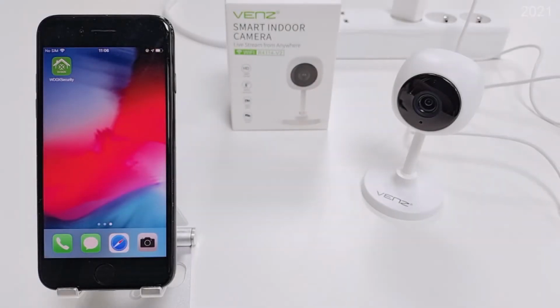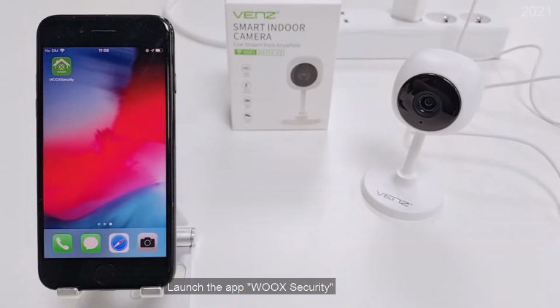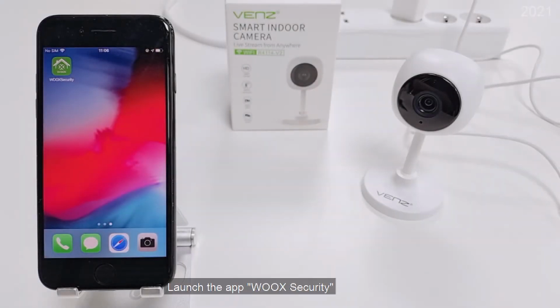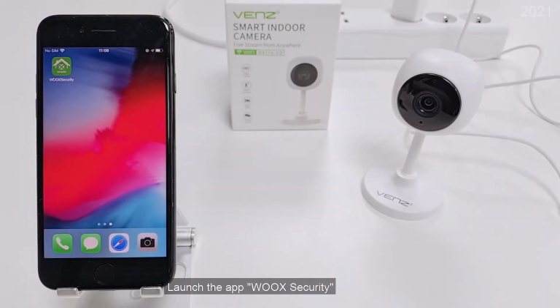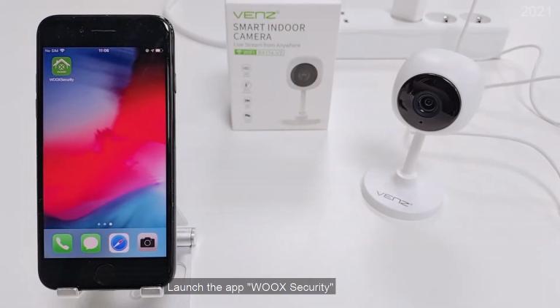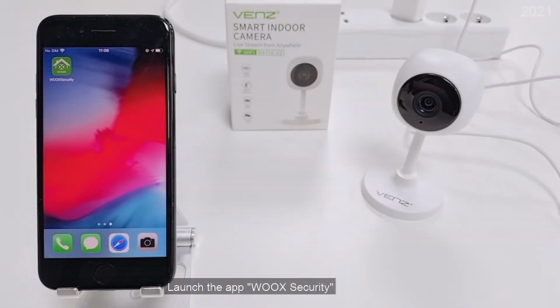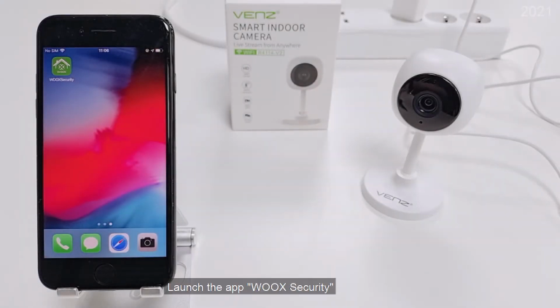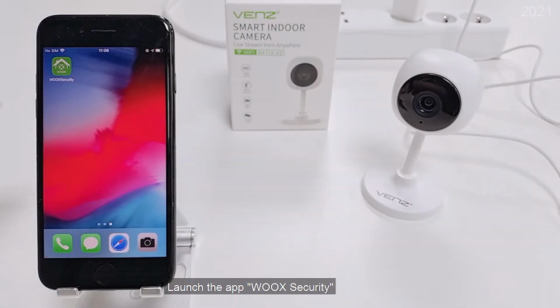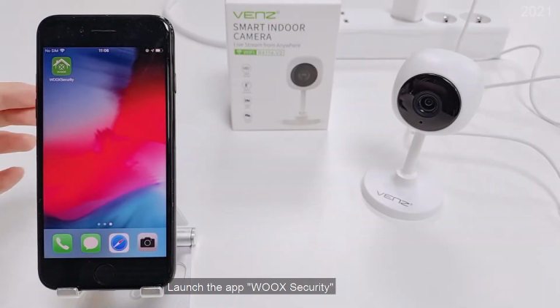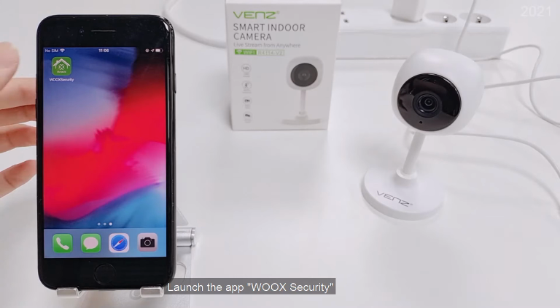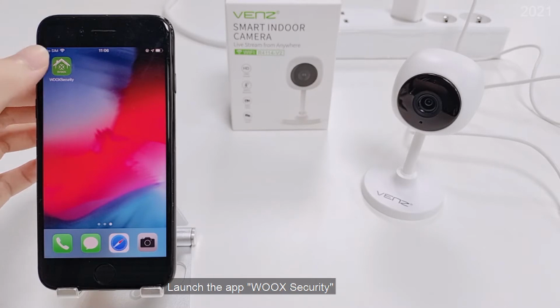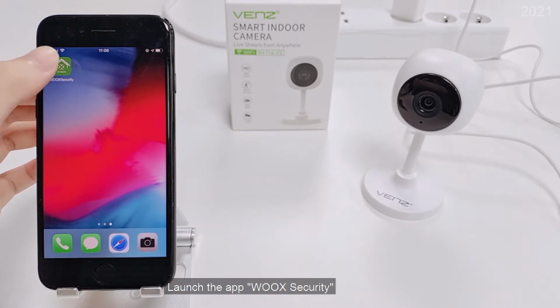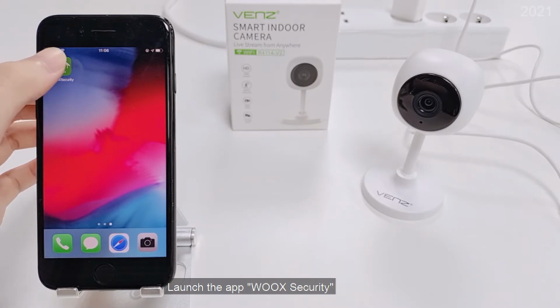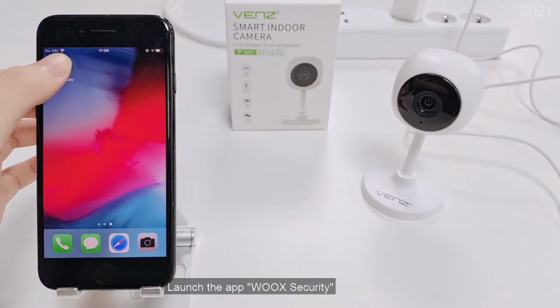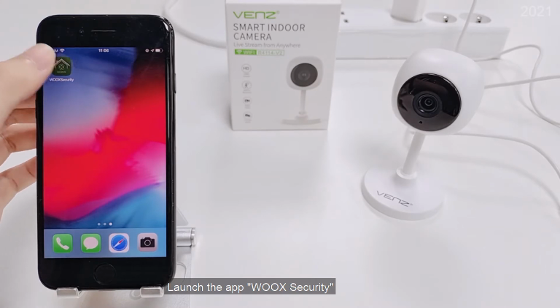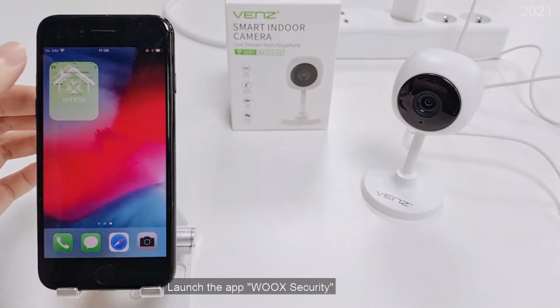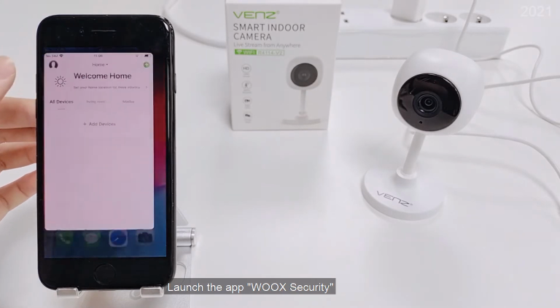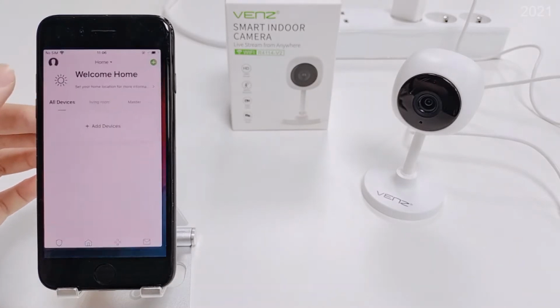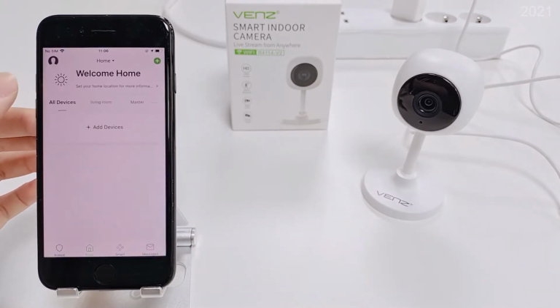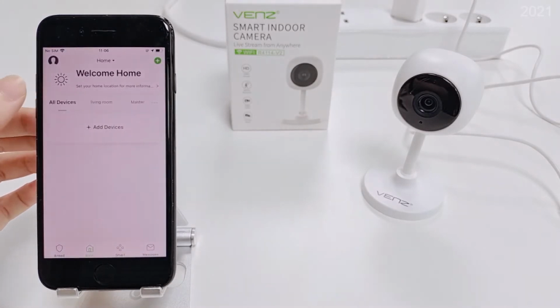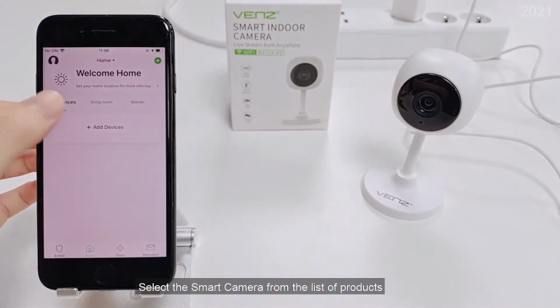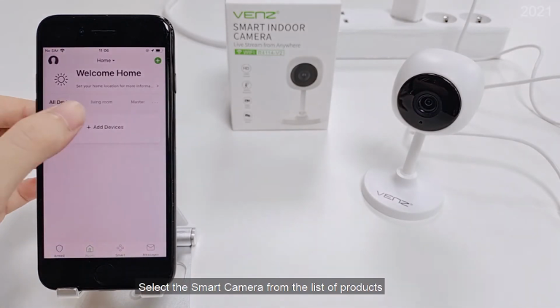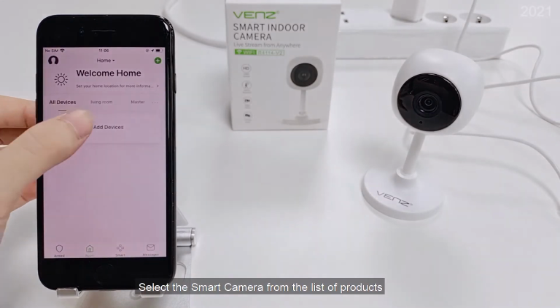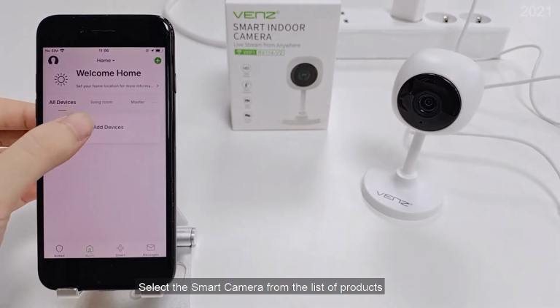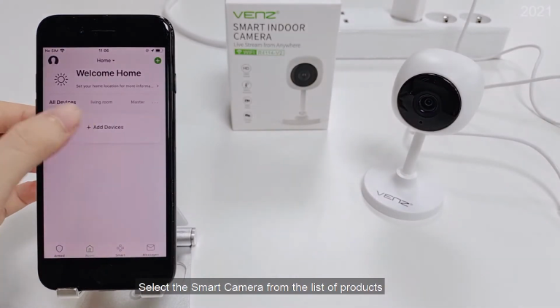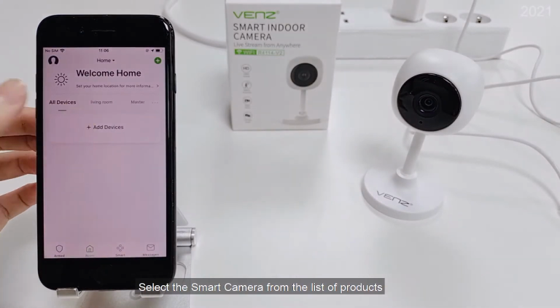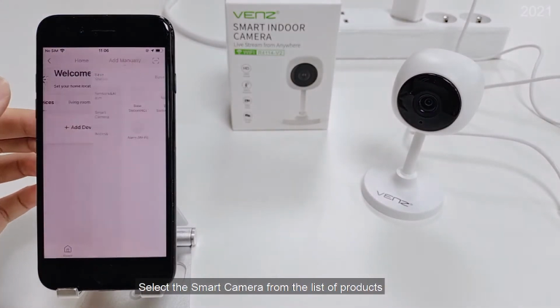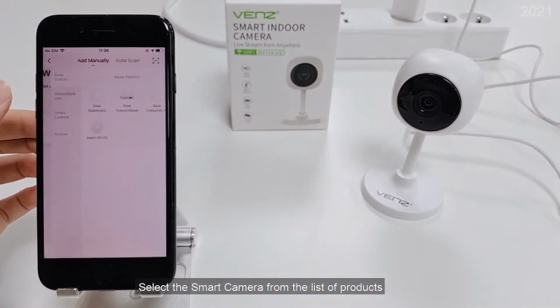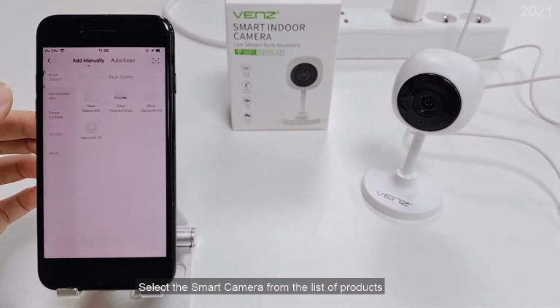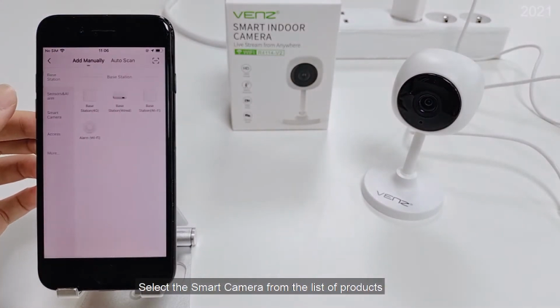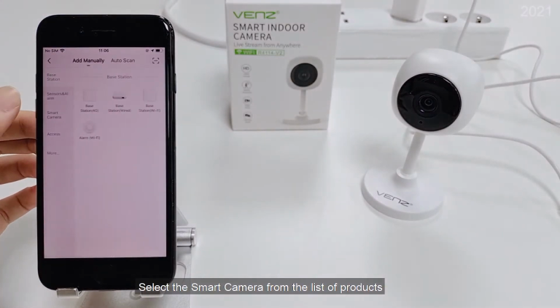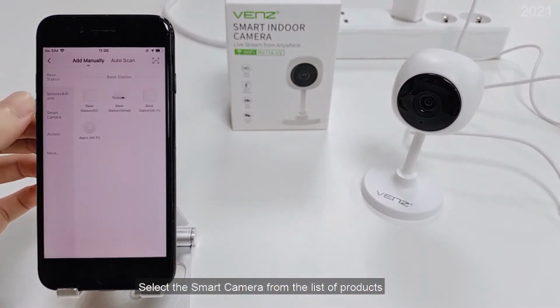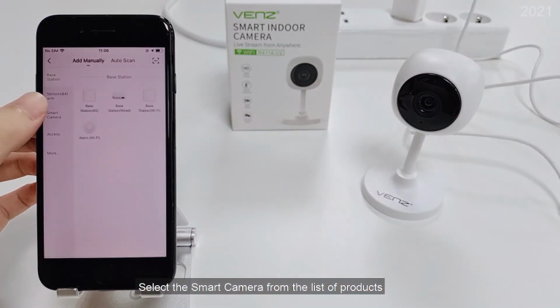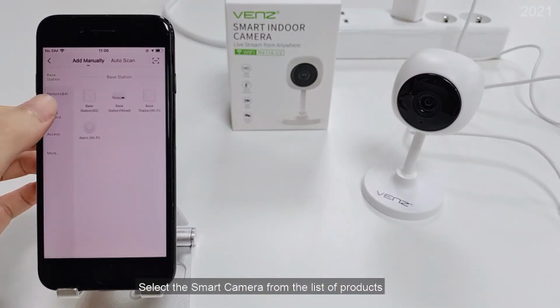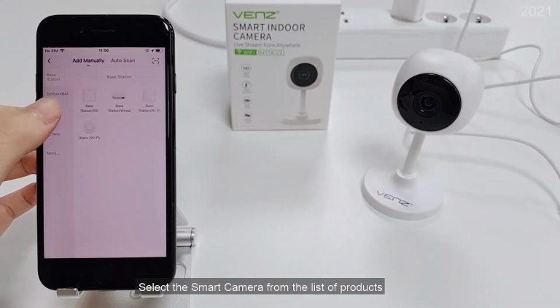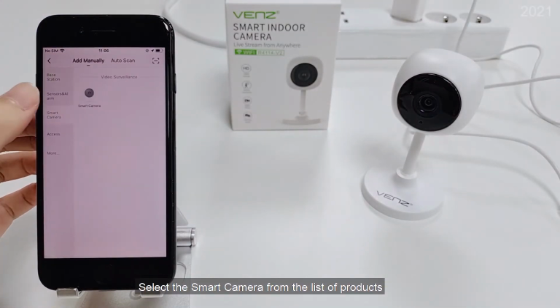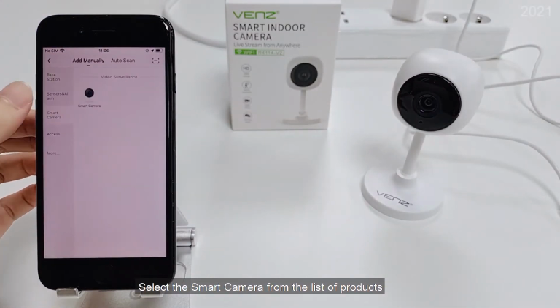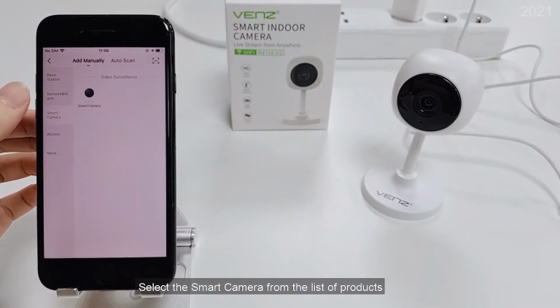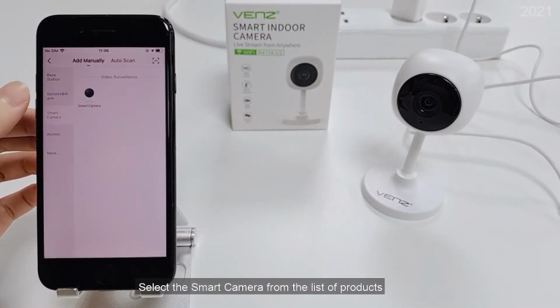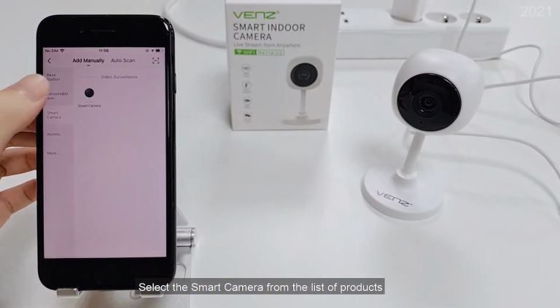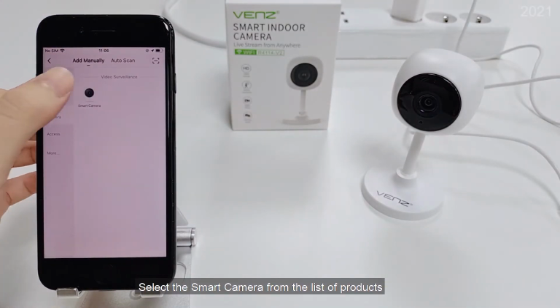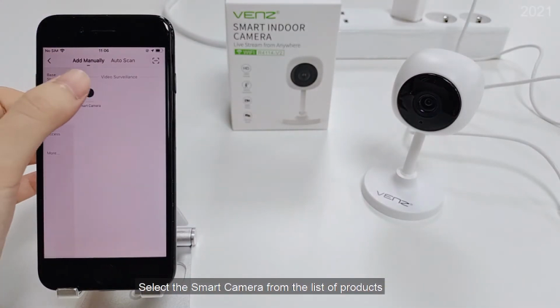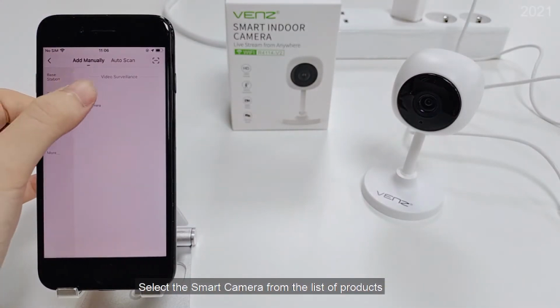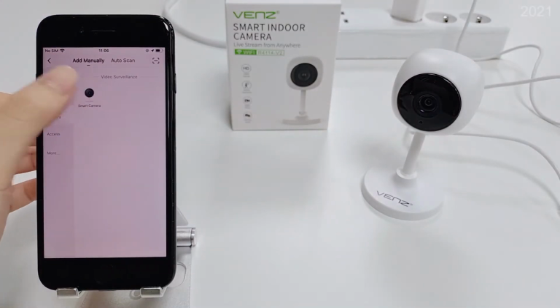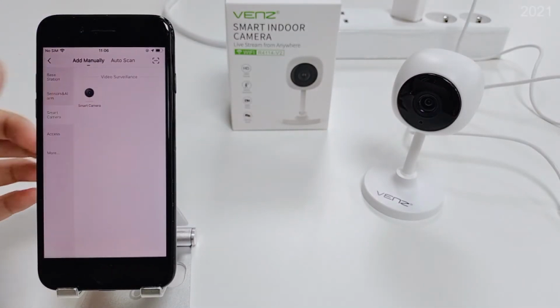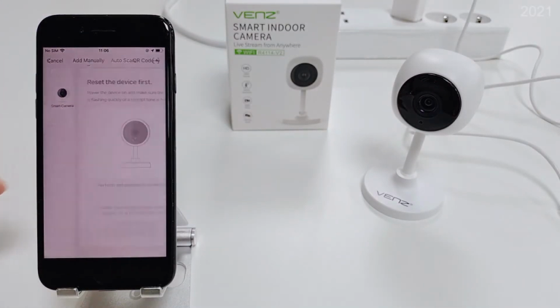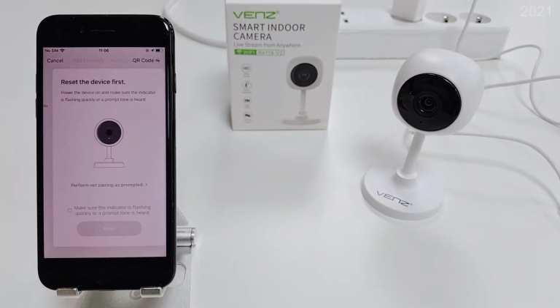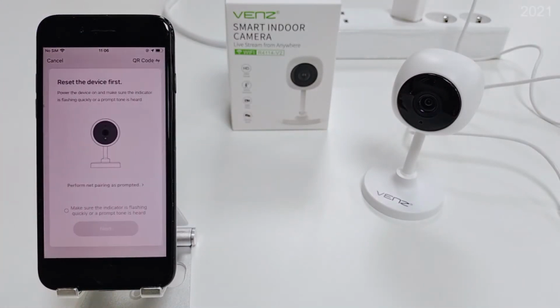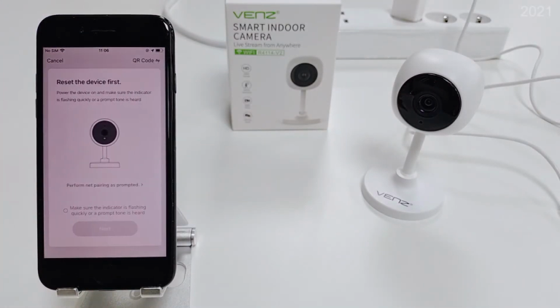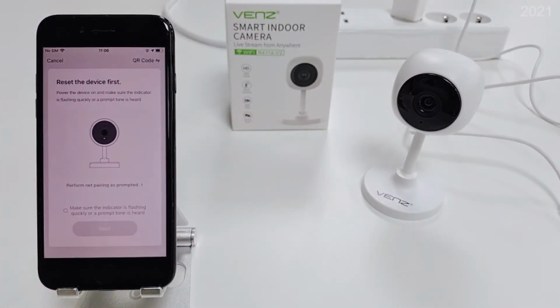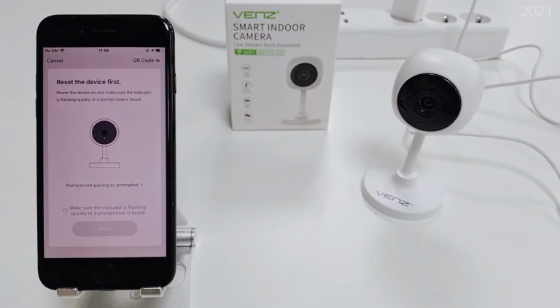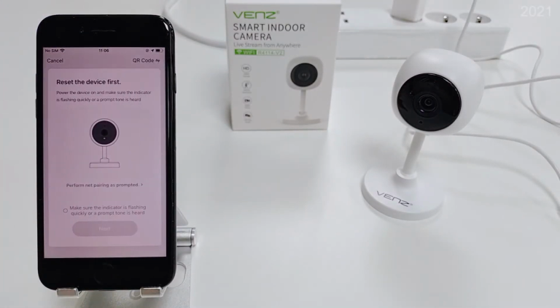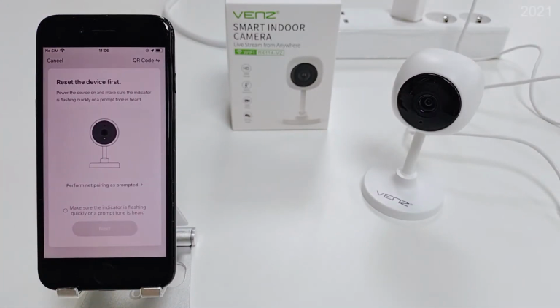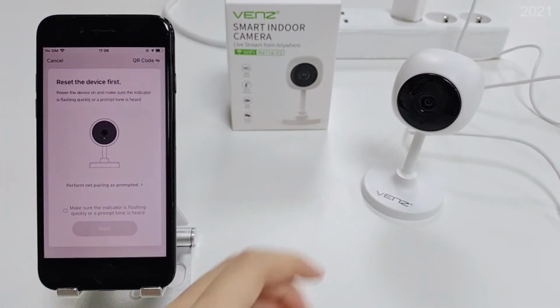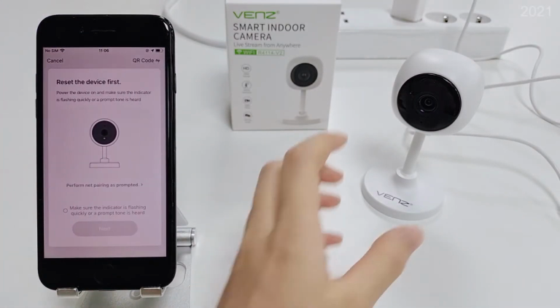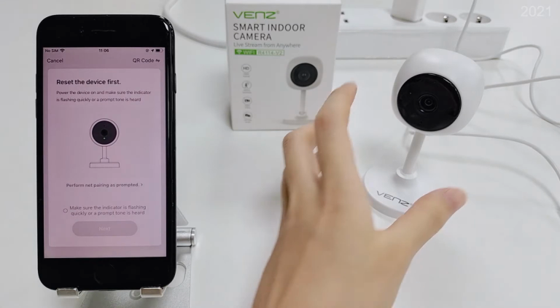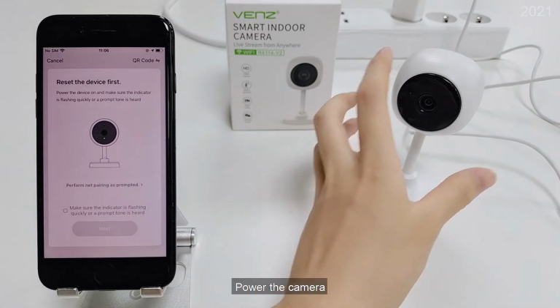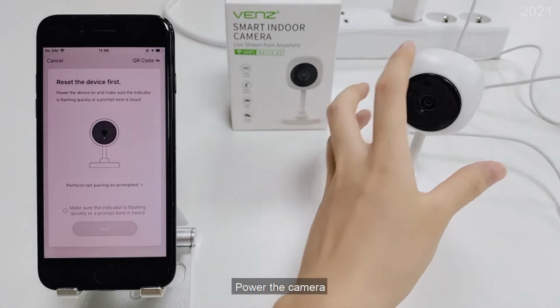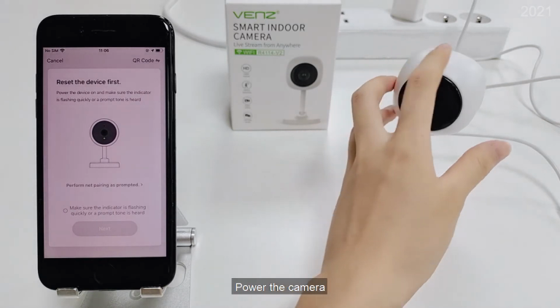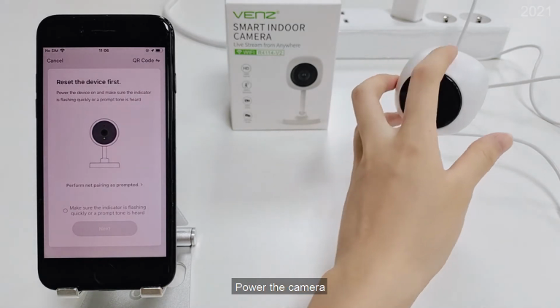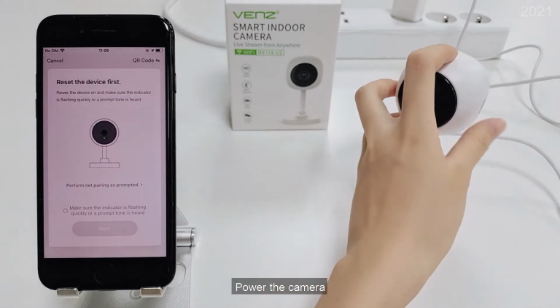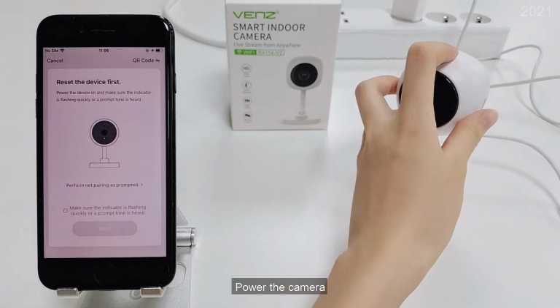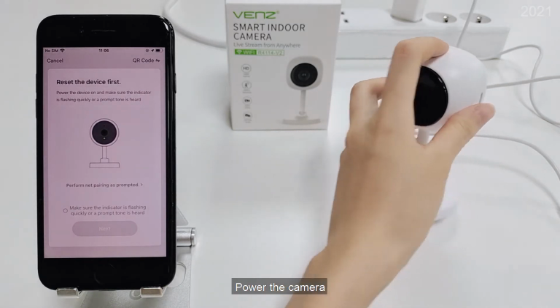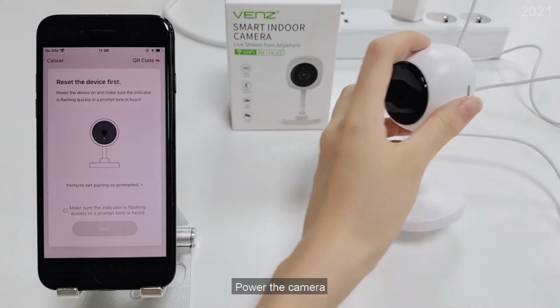Launch the app Wix Security. Select the smart camera from the list of products. Power the camera.